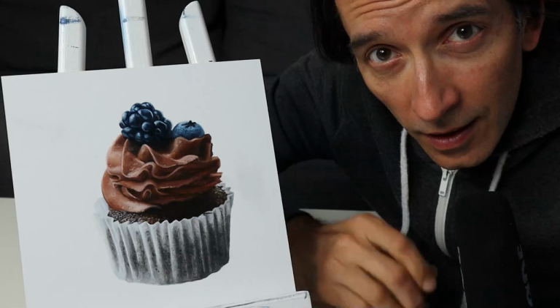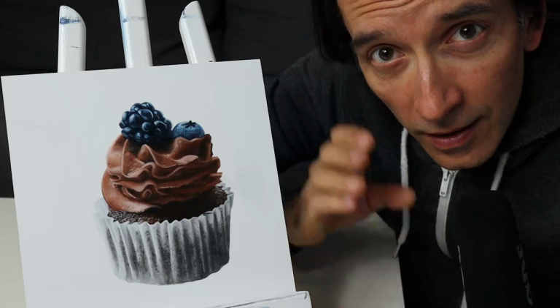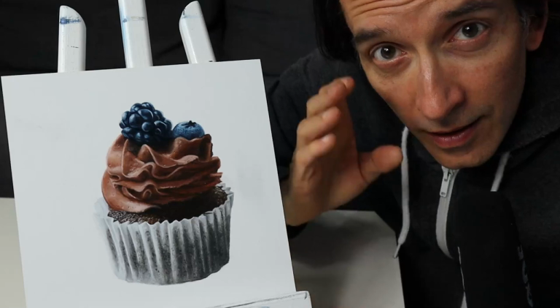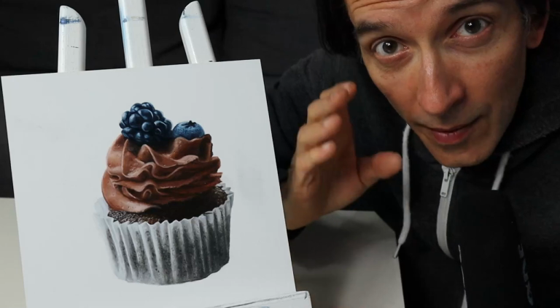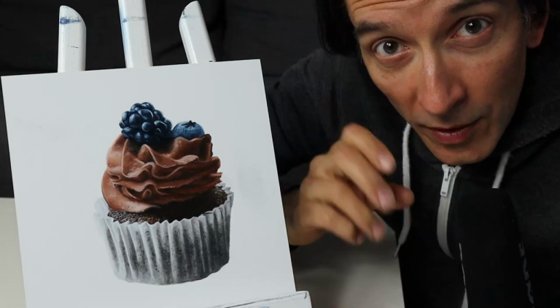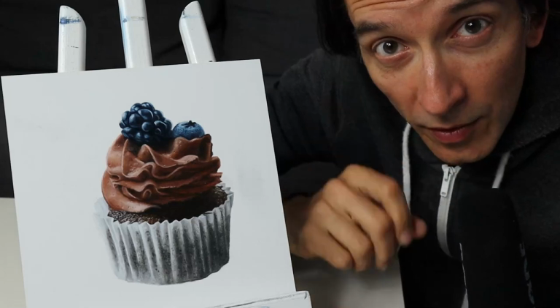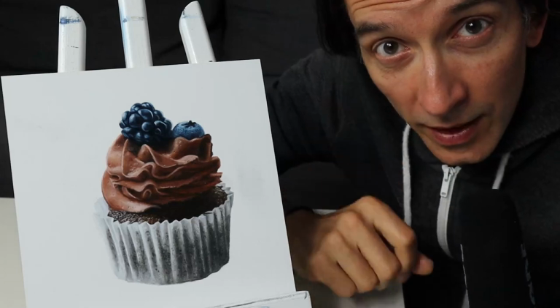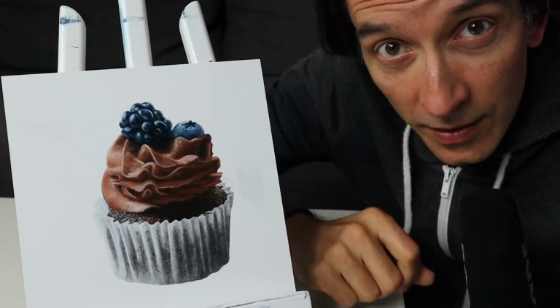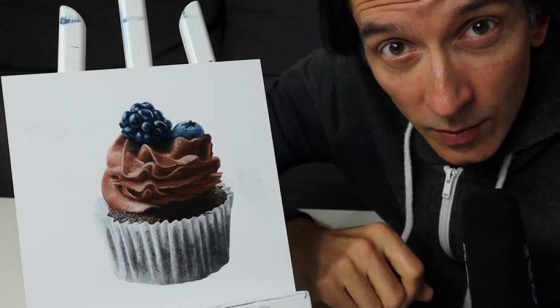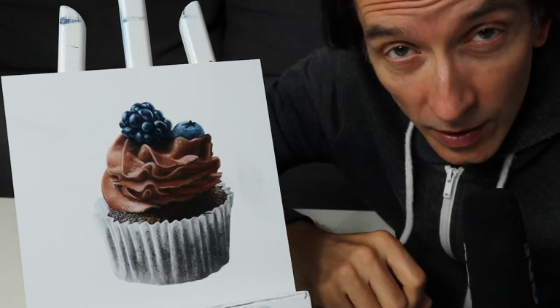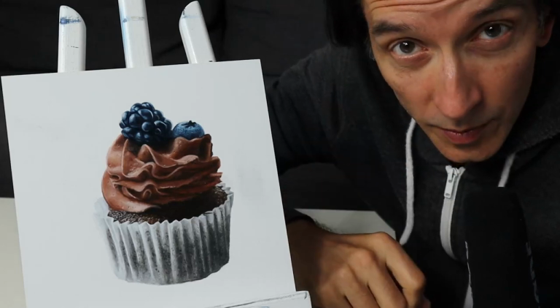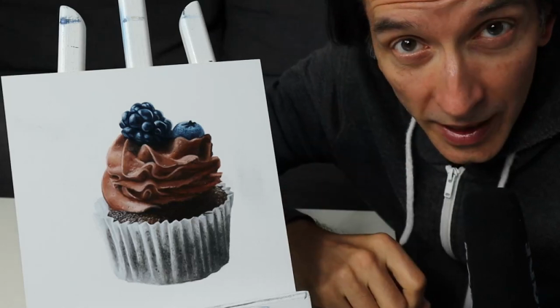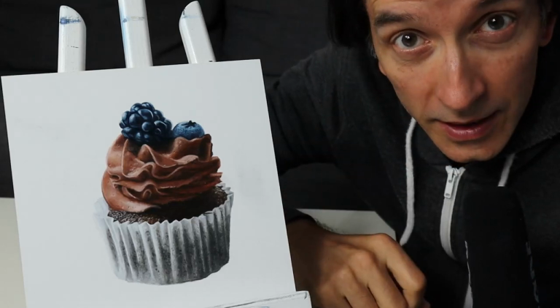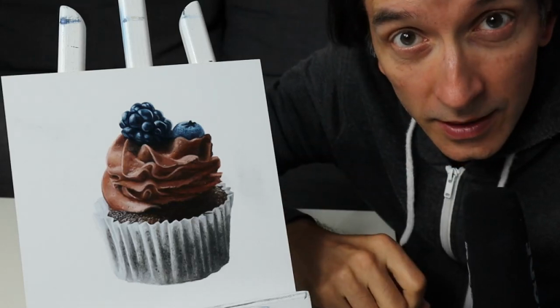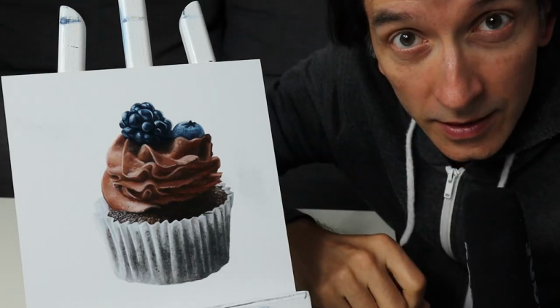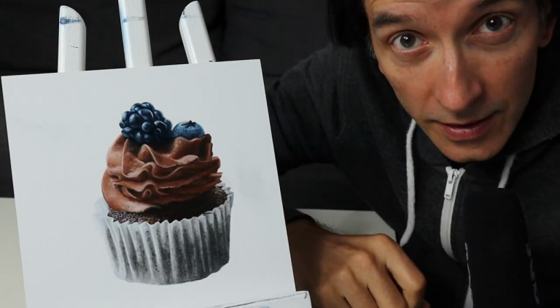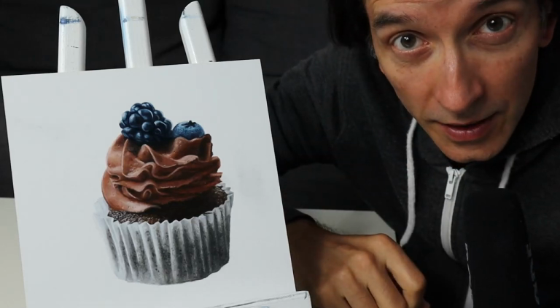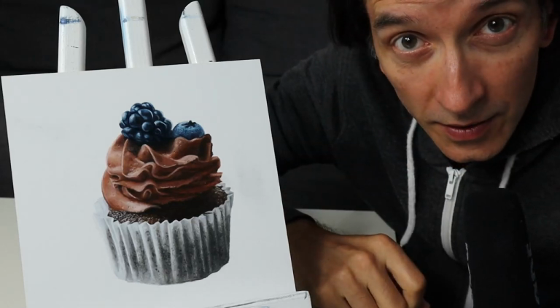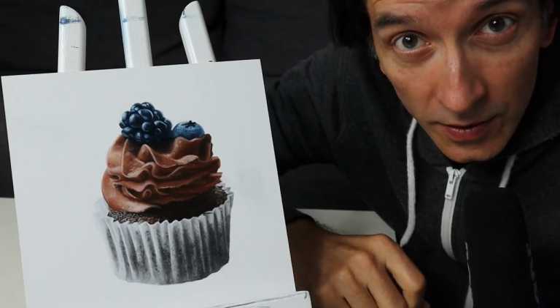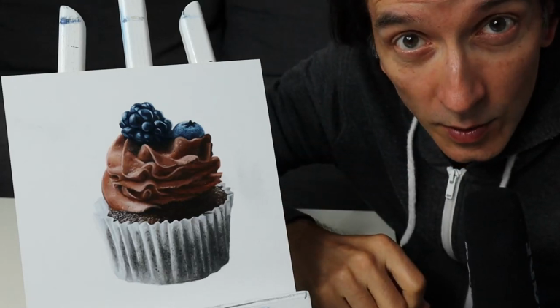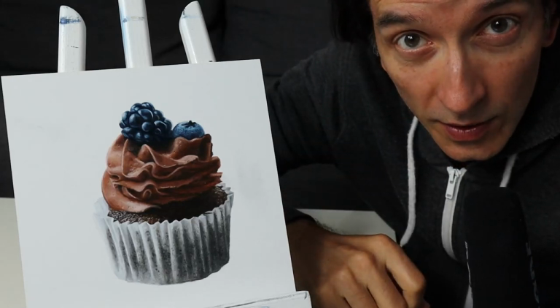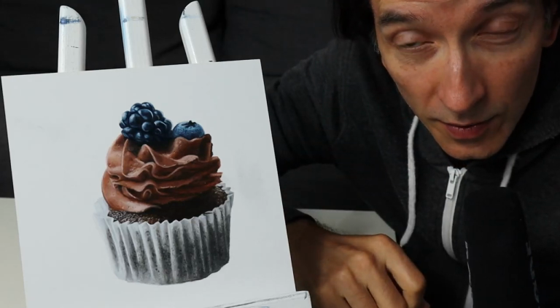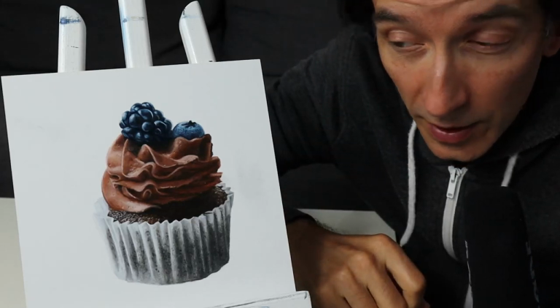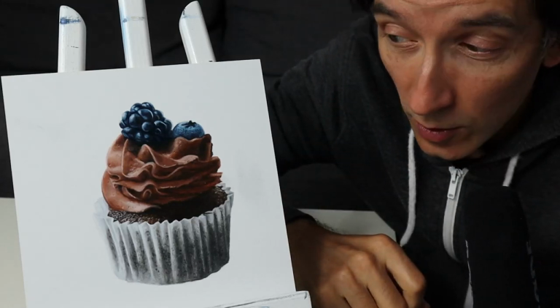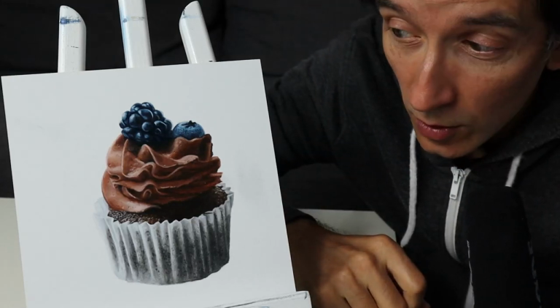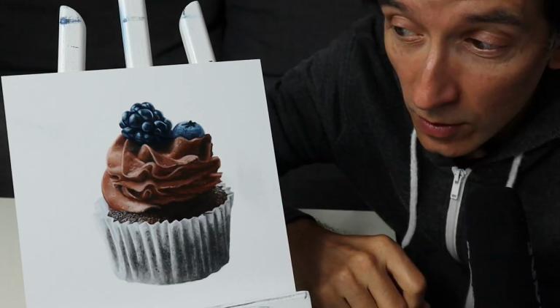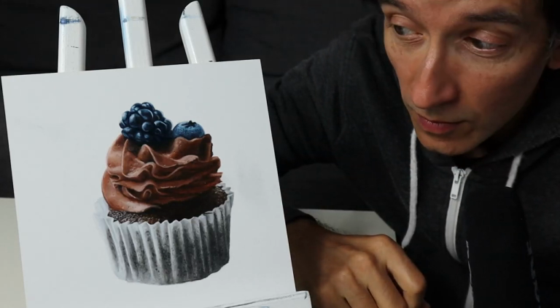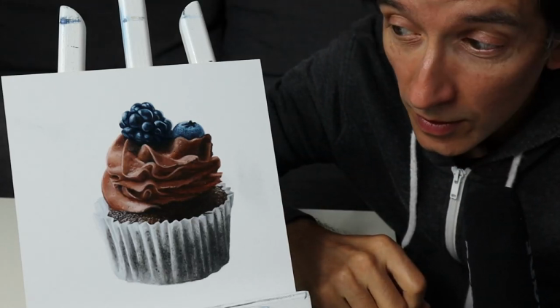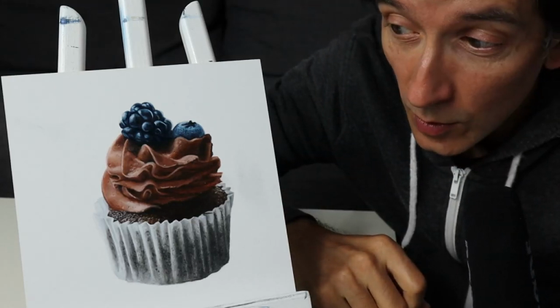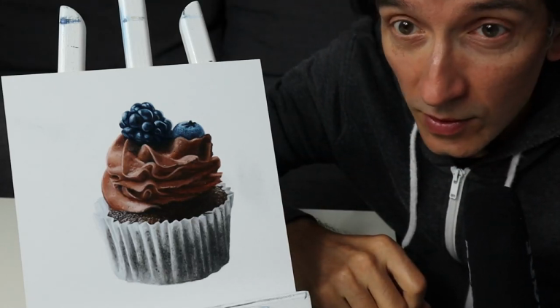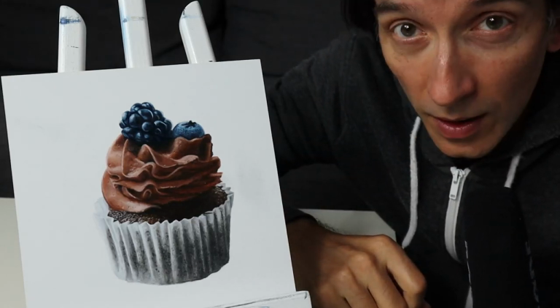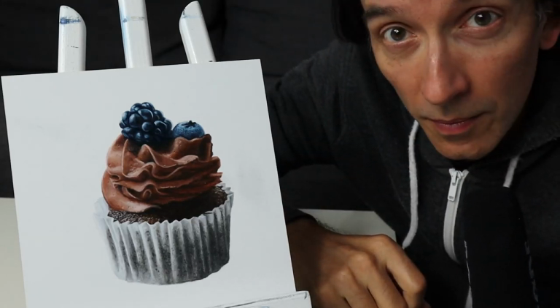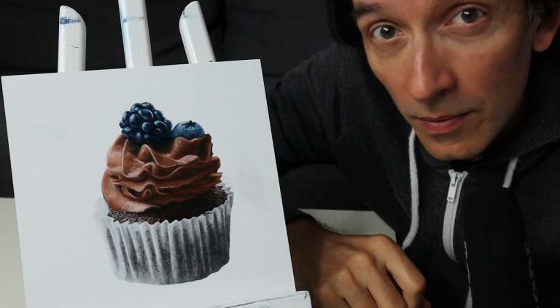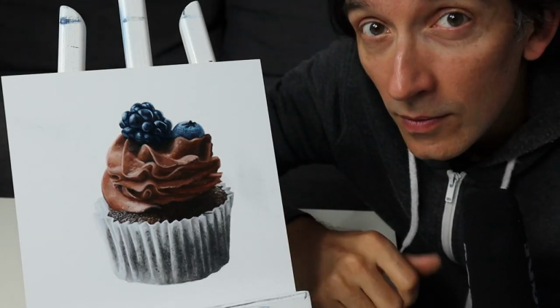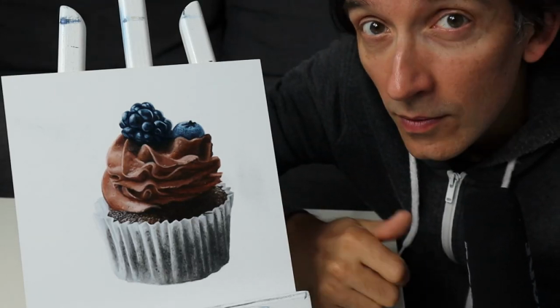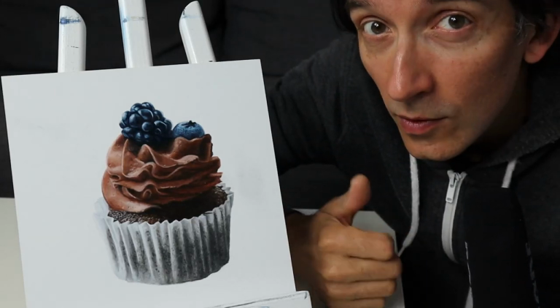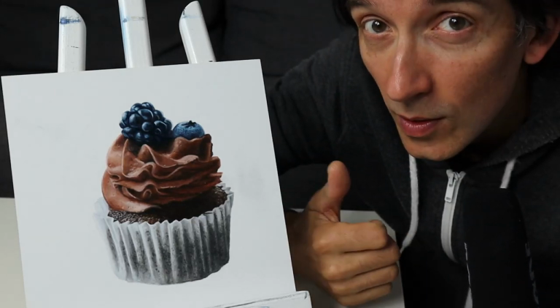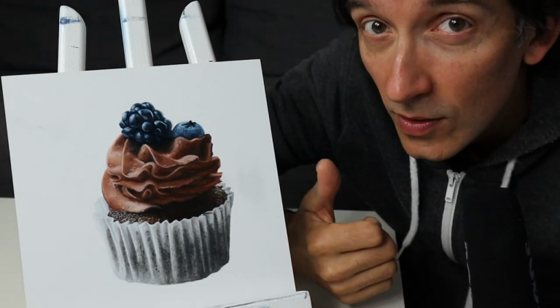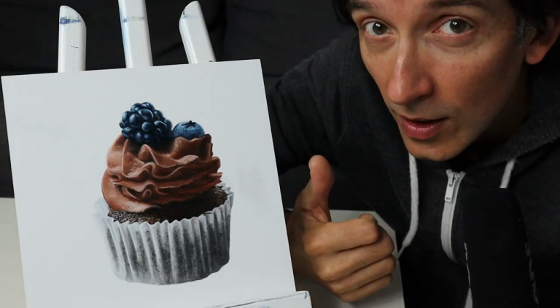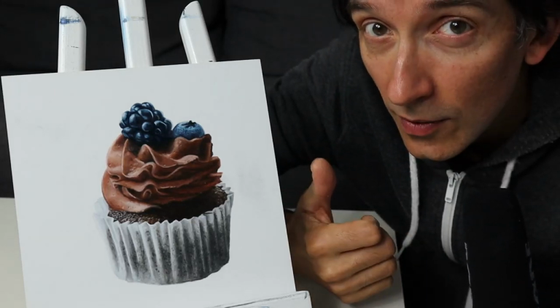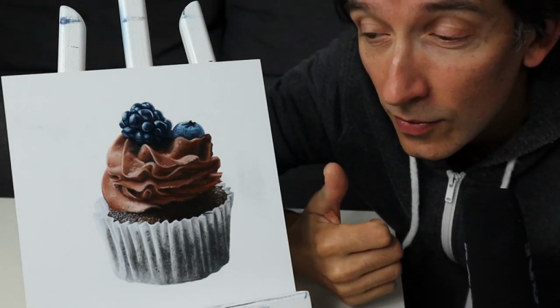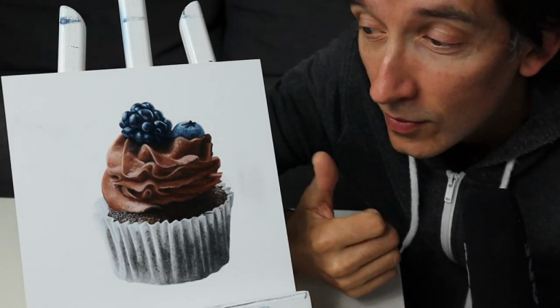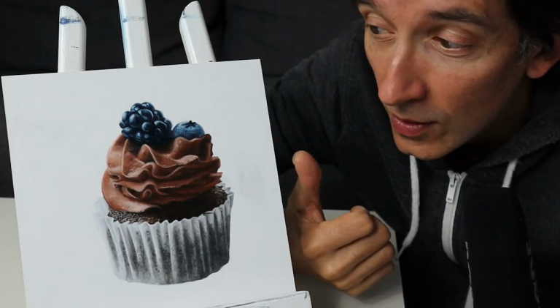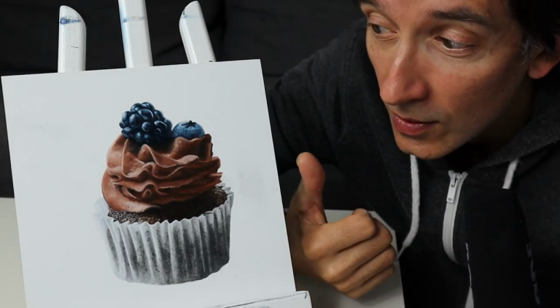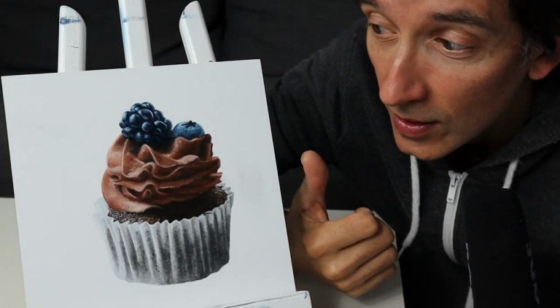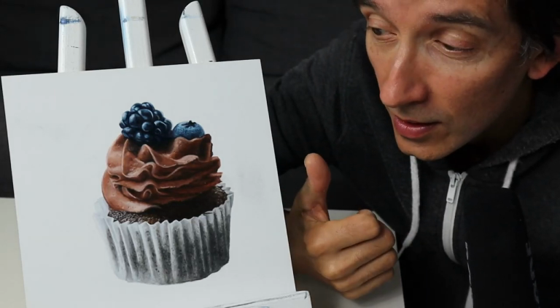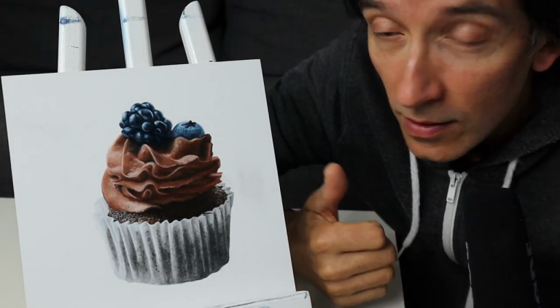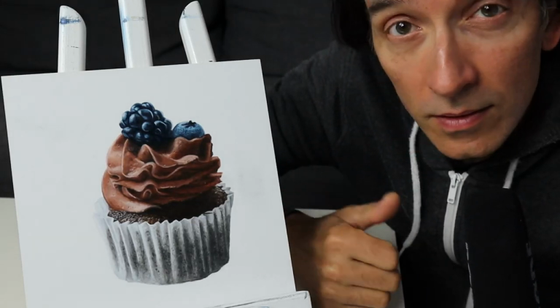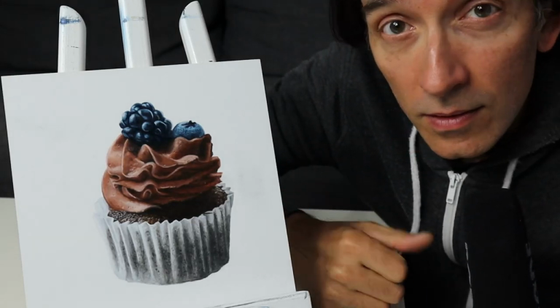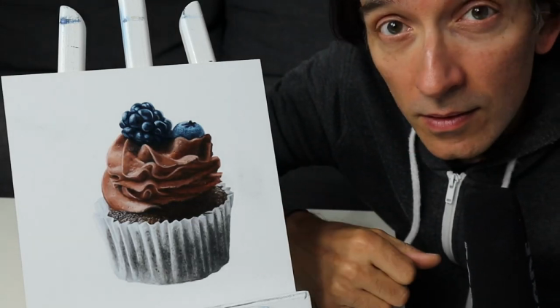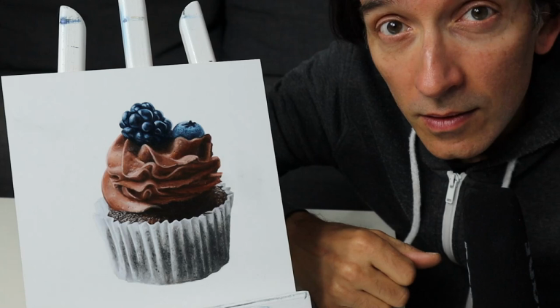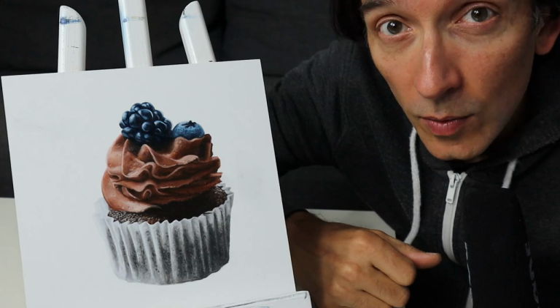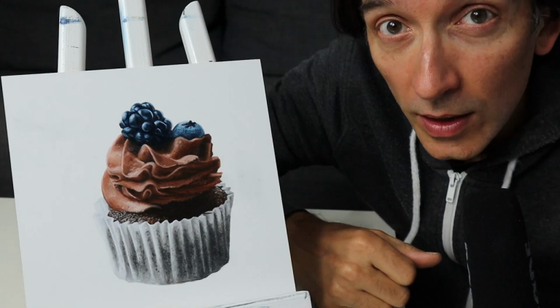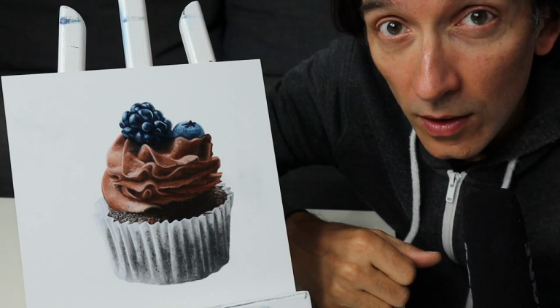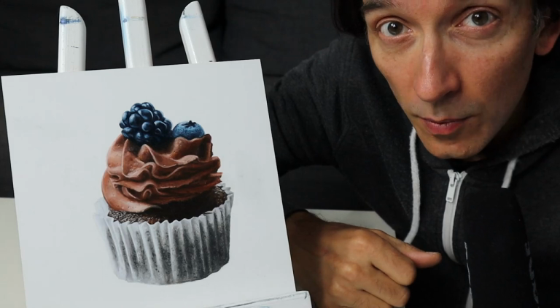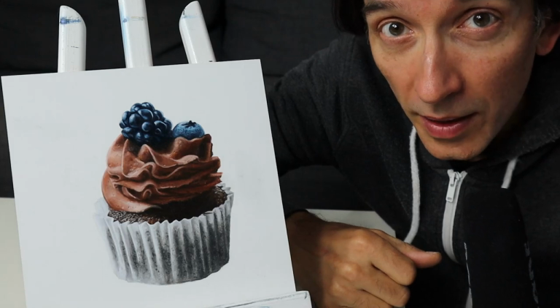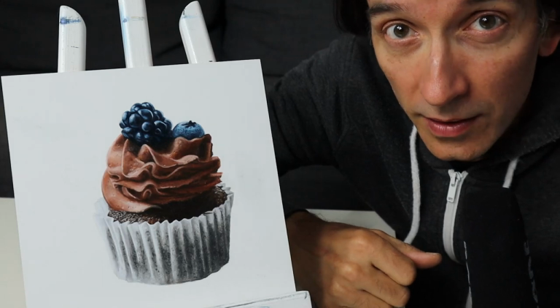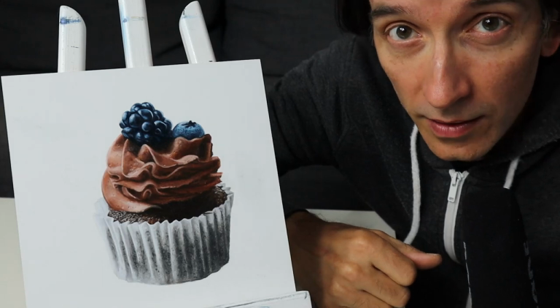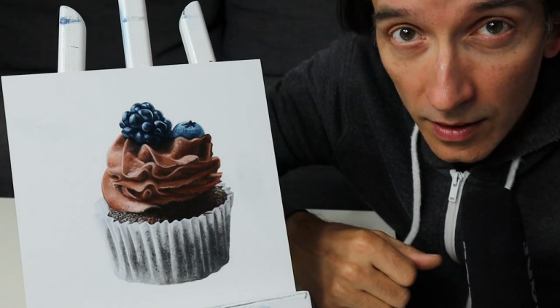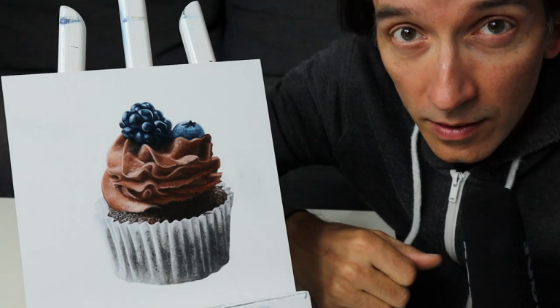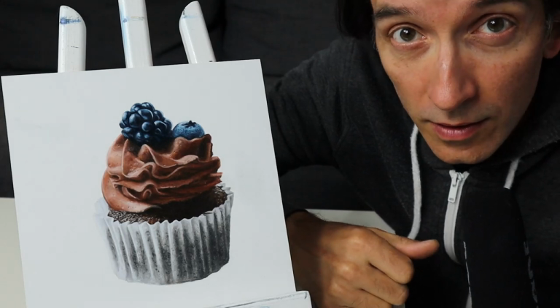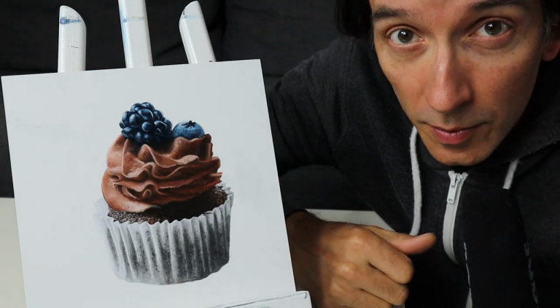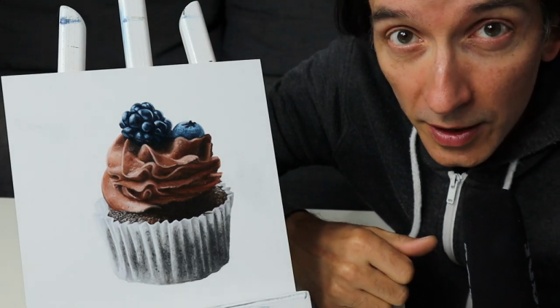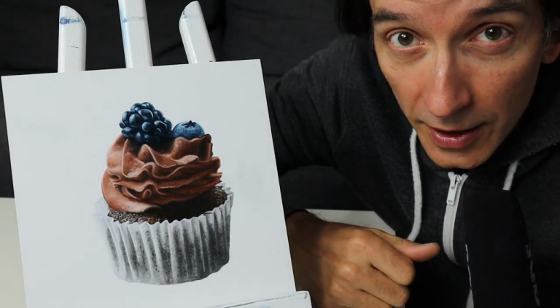Hey my friends, welcome back. In today's video we do some sweet stuff as you can see here — we're gonna paint a cupcake.